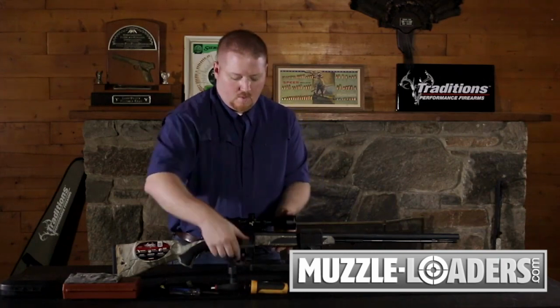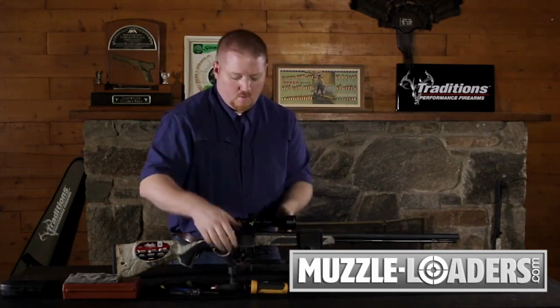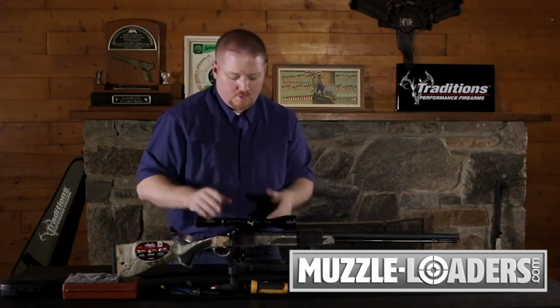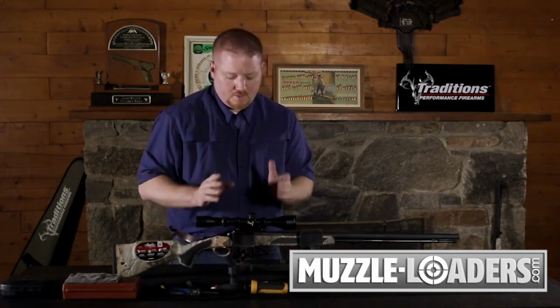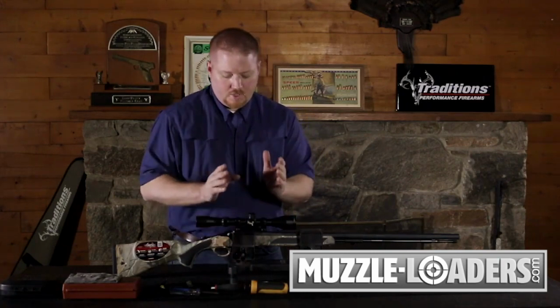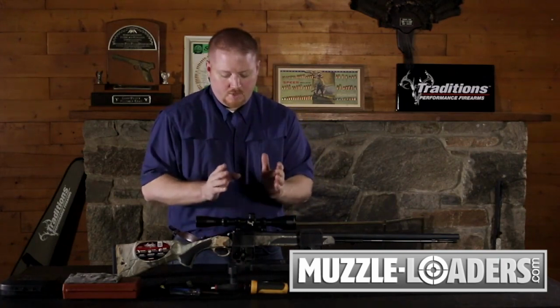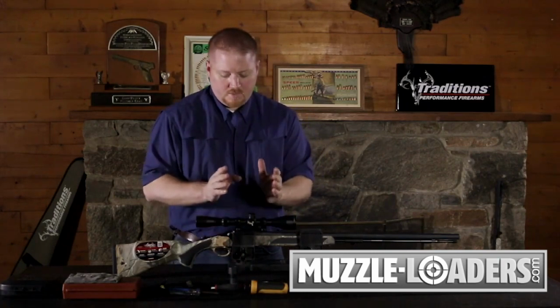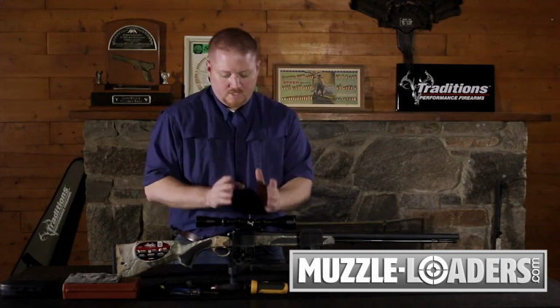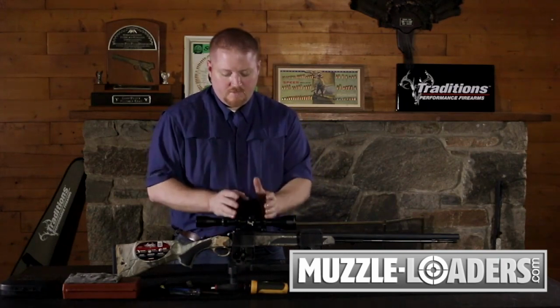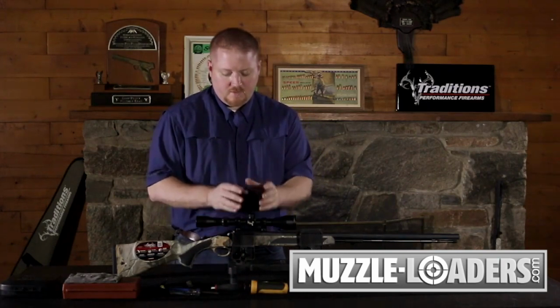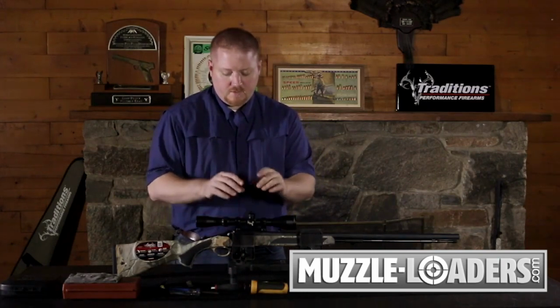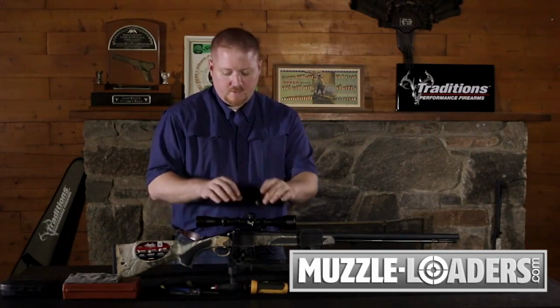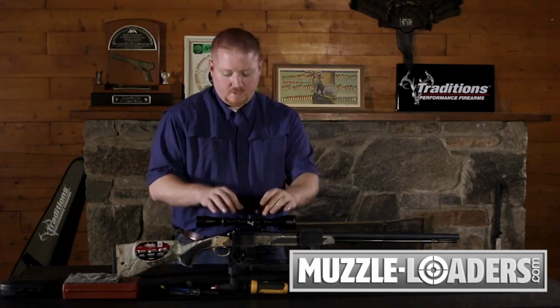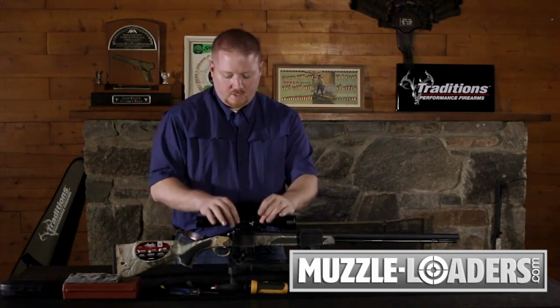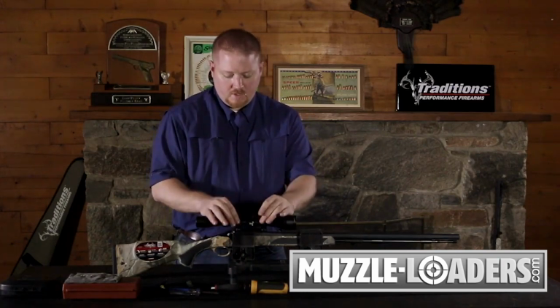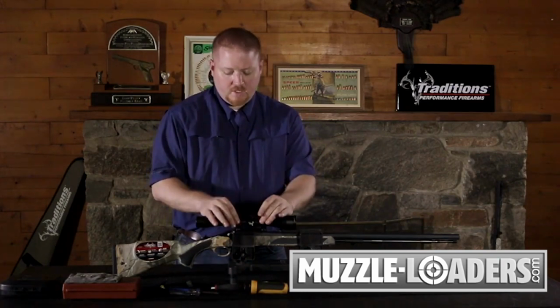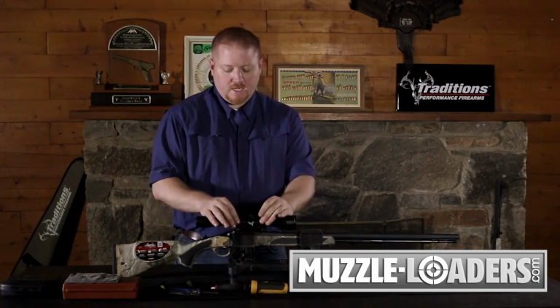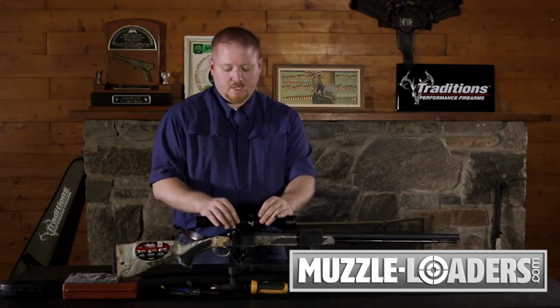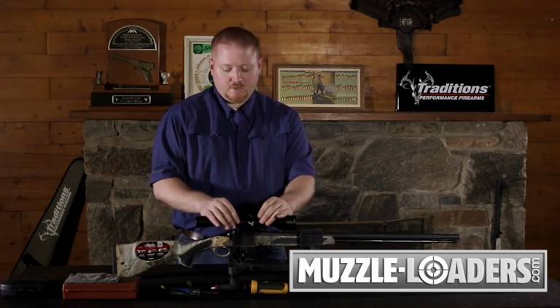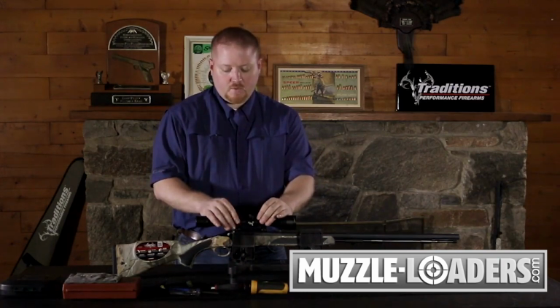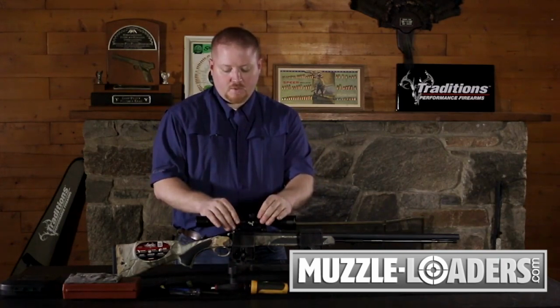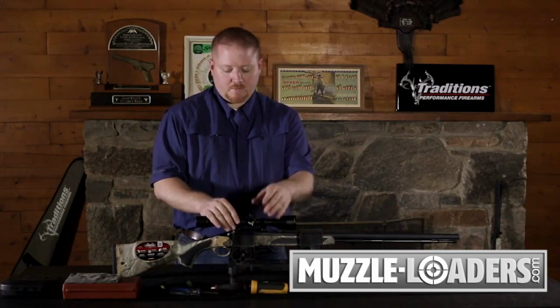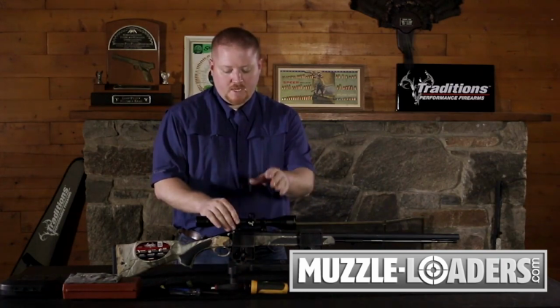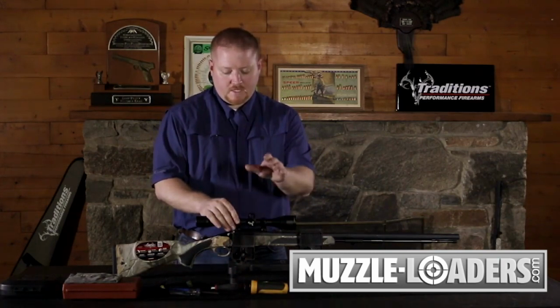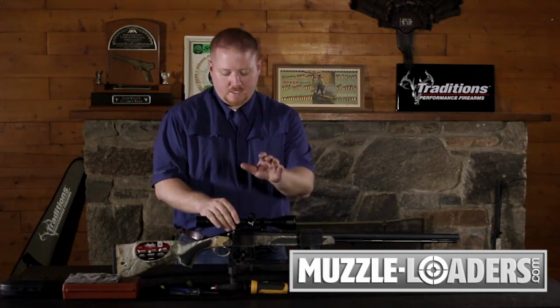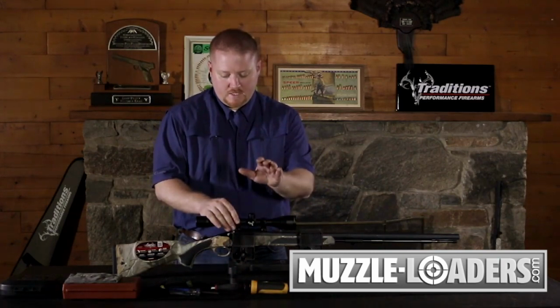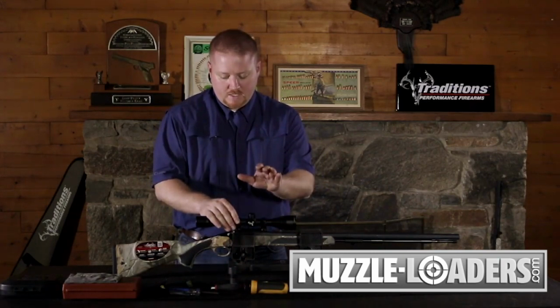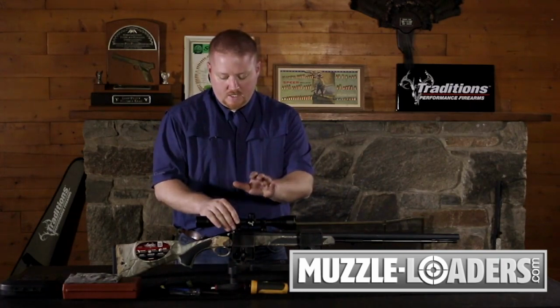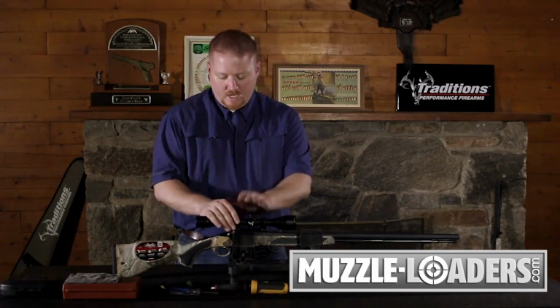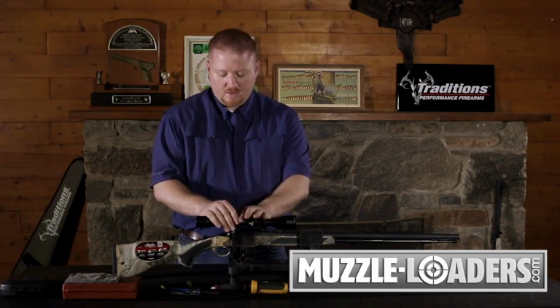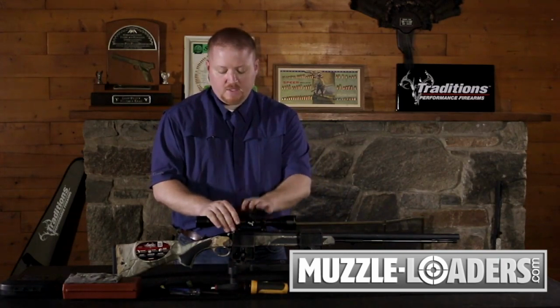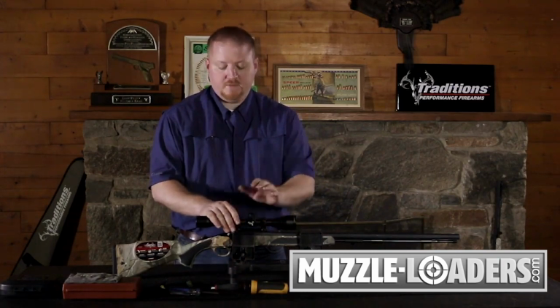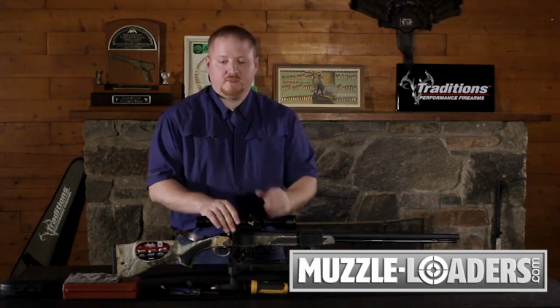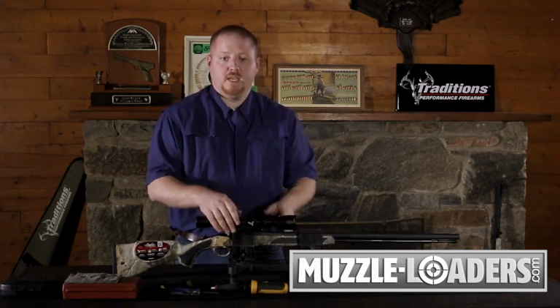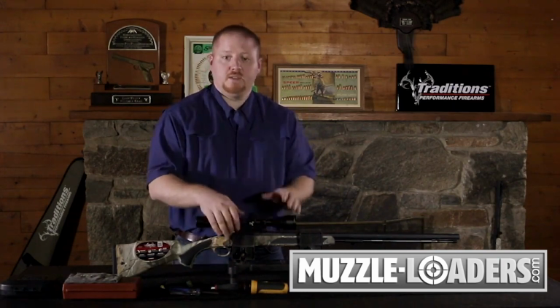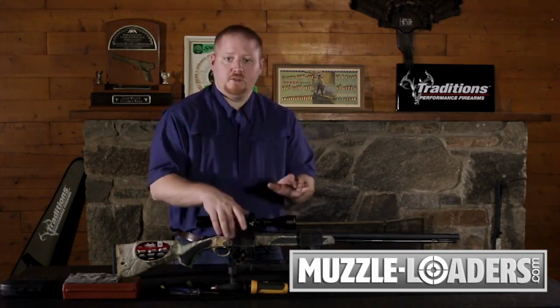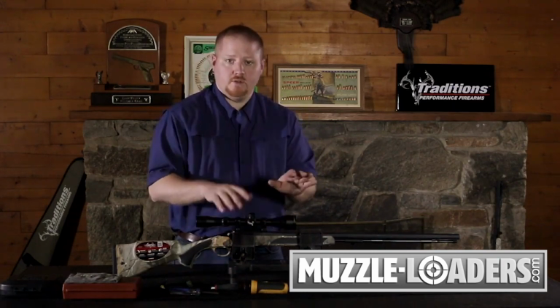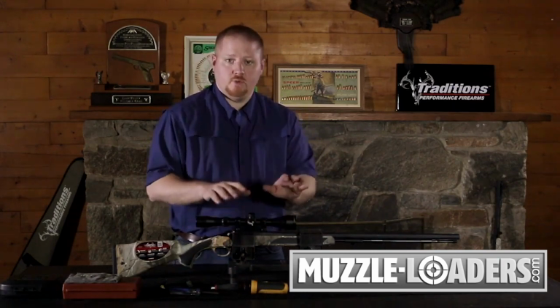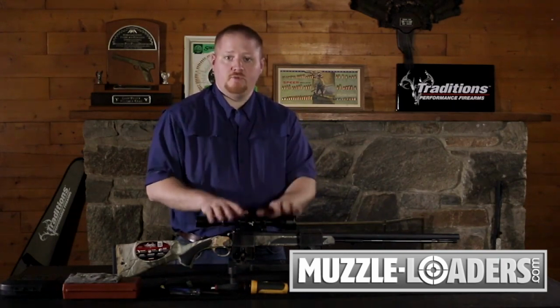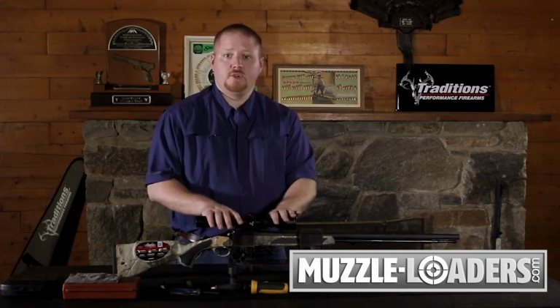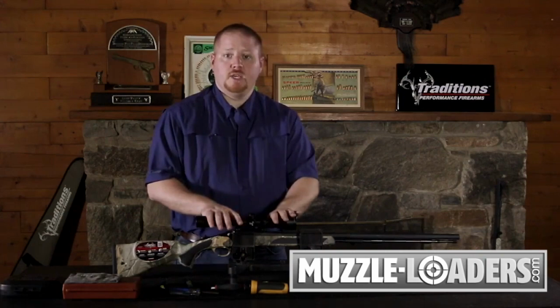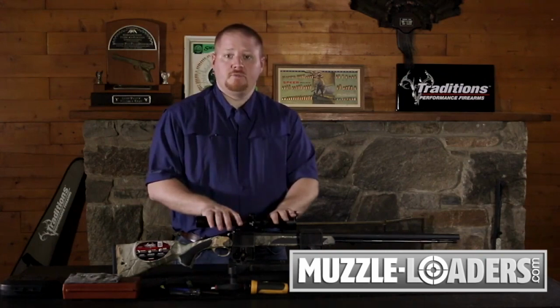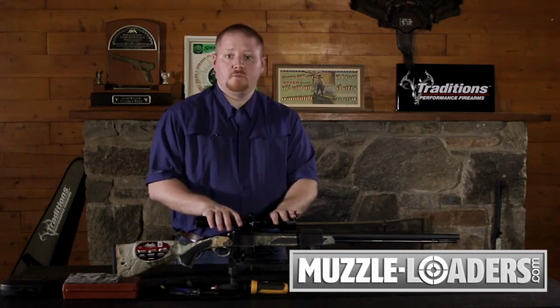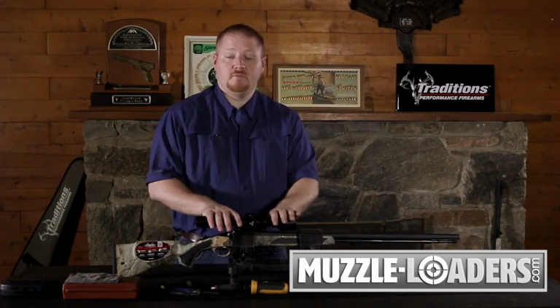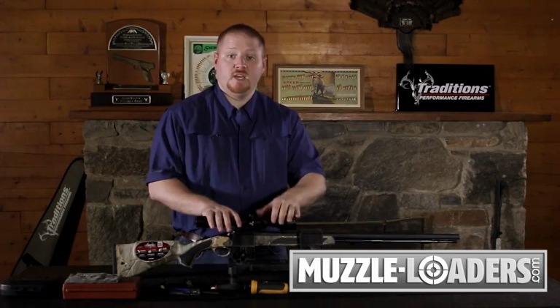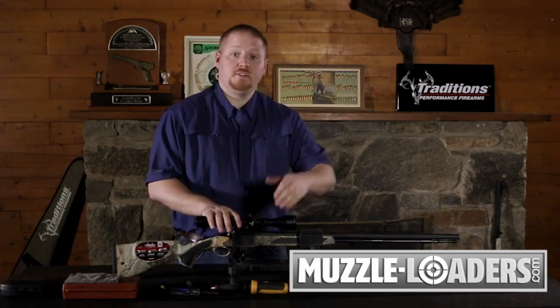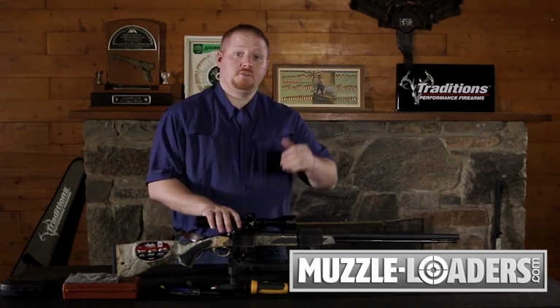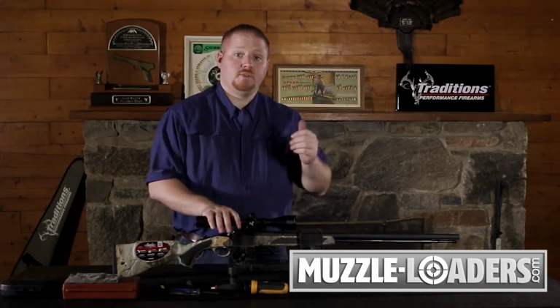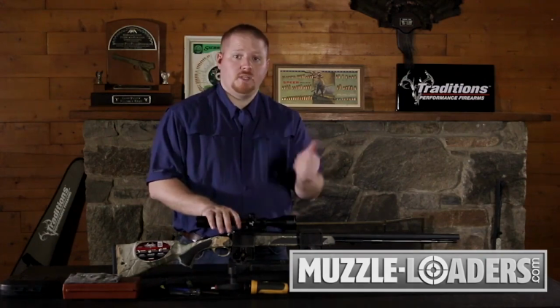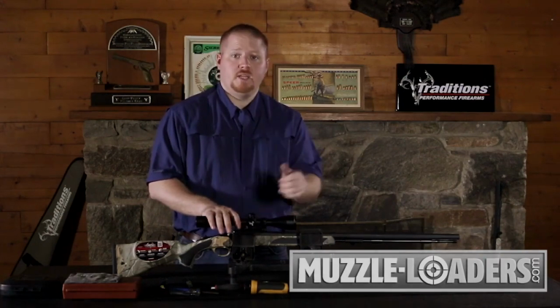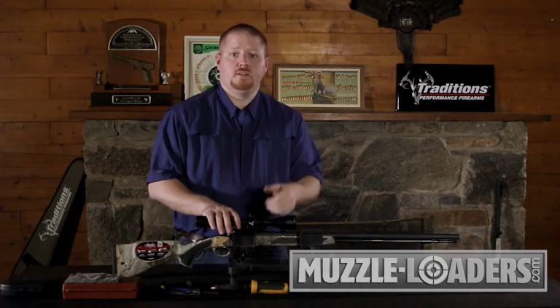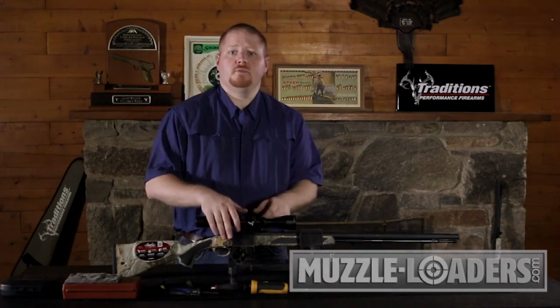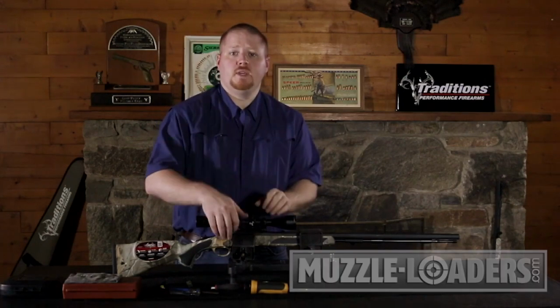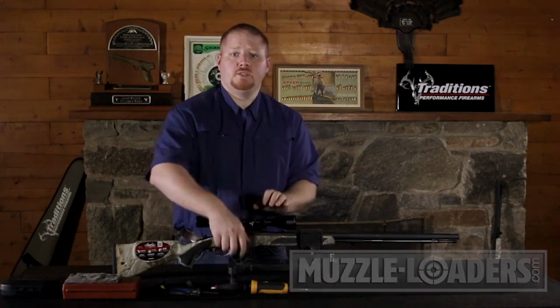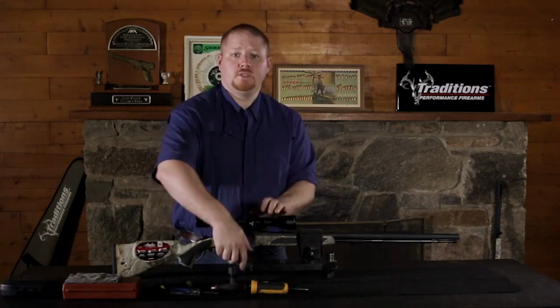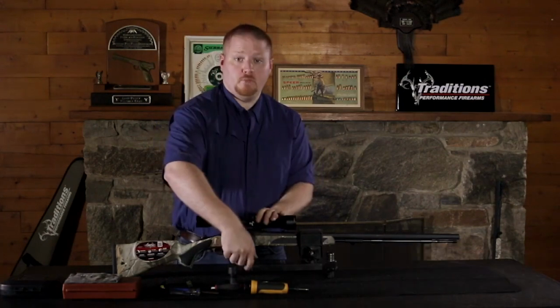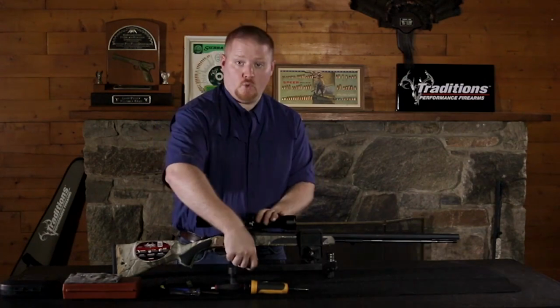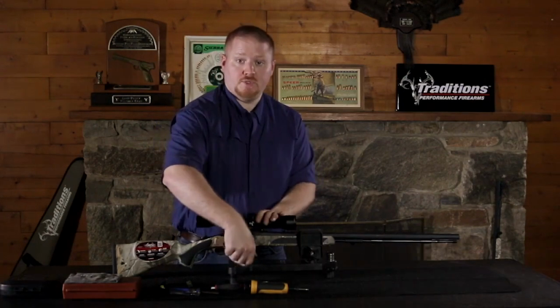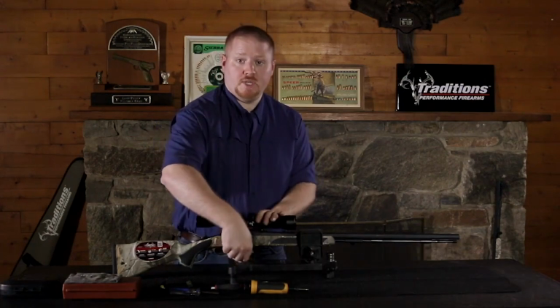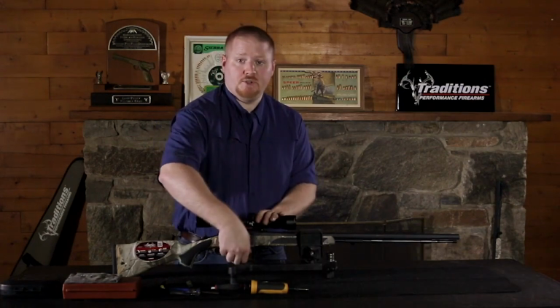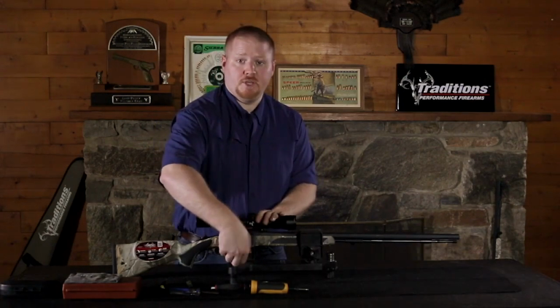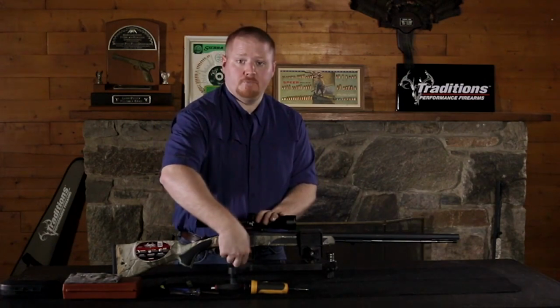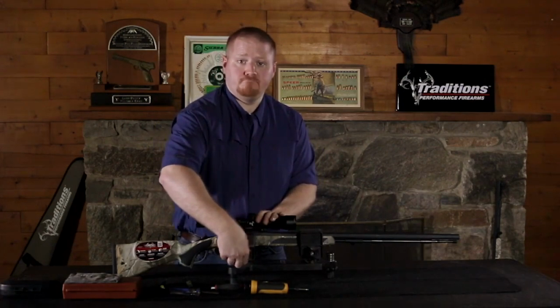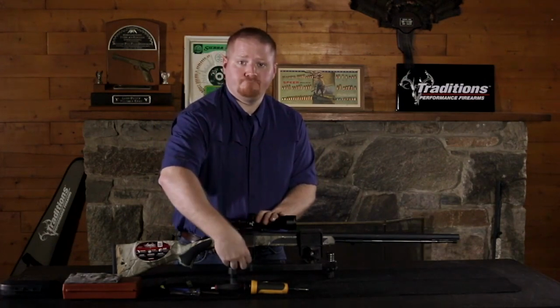Once your scope is leveled, secured down to your torque spec, and eye relief set, you can remove your gun from the vise and head to the range and go bore sight your gun.